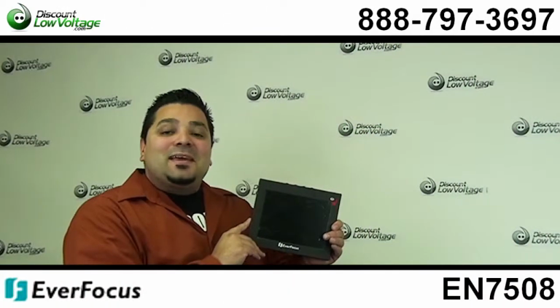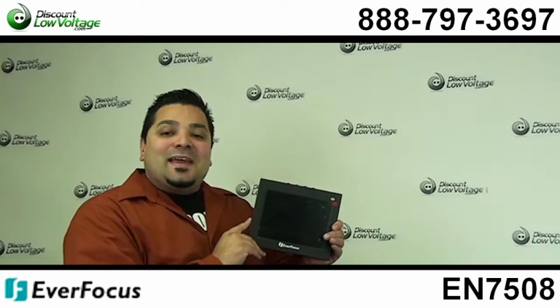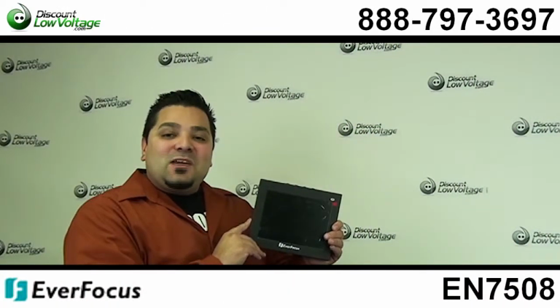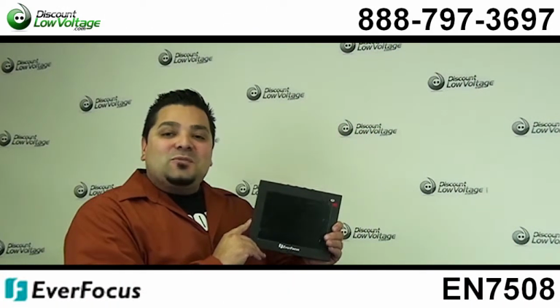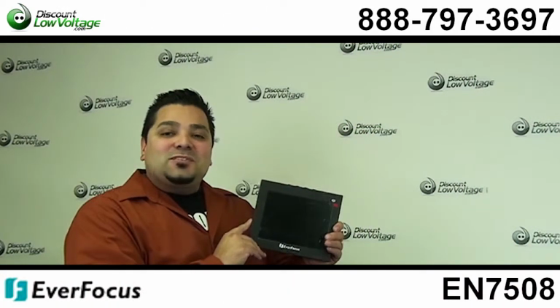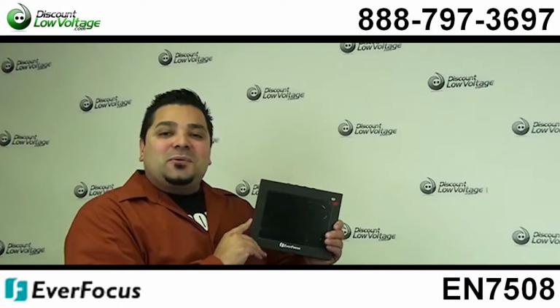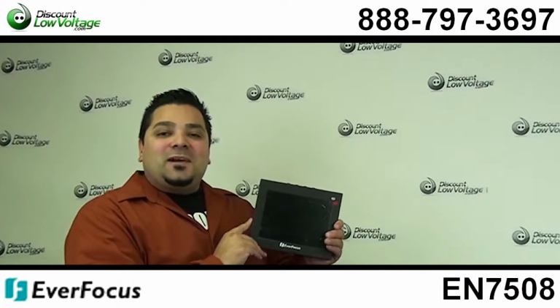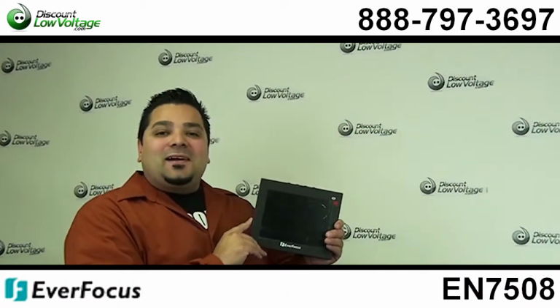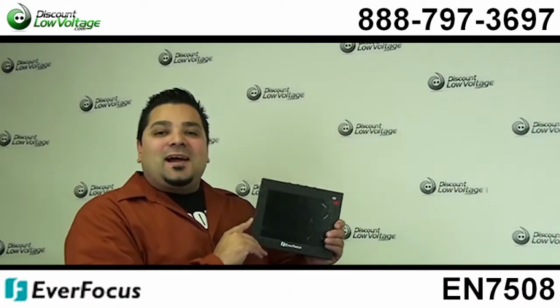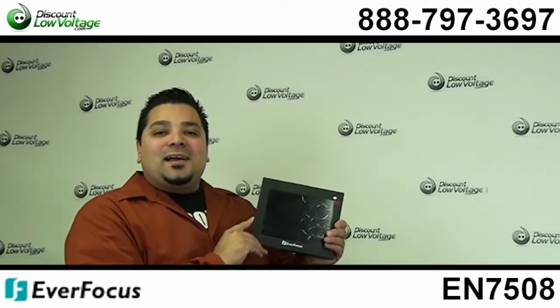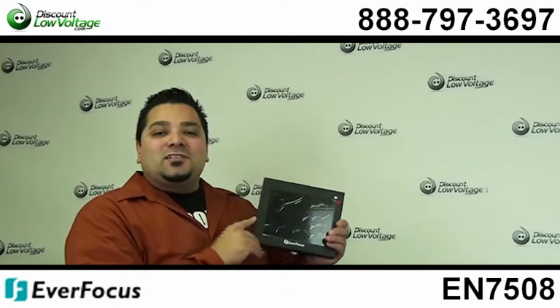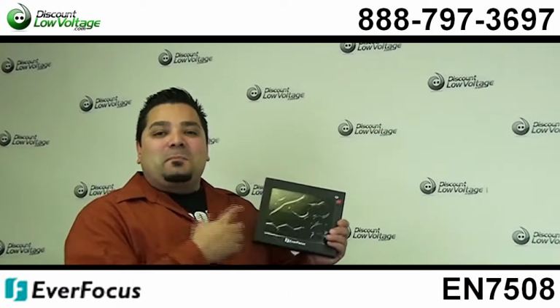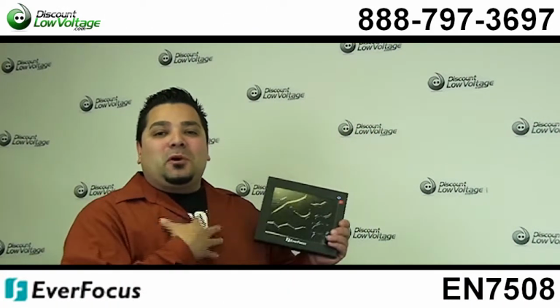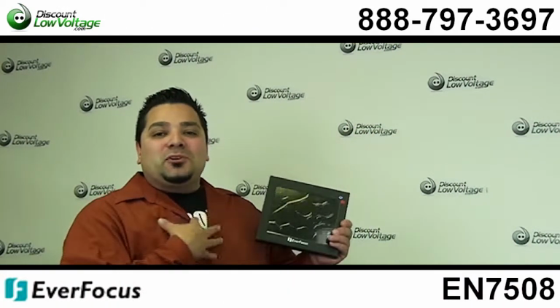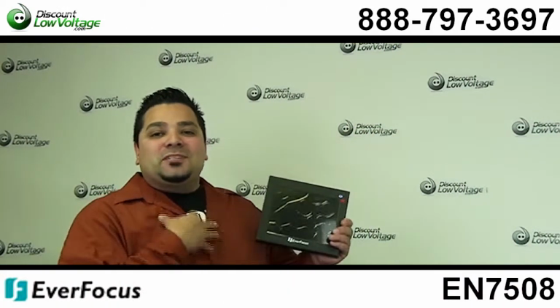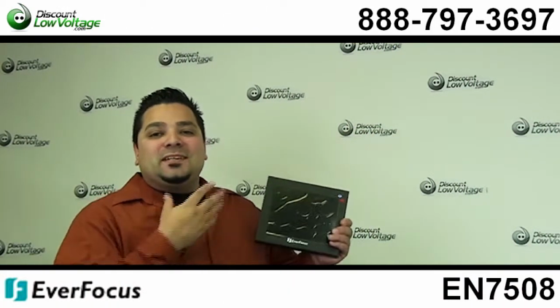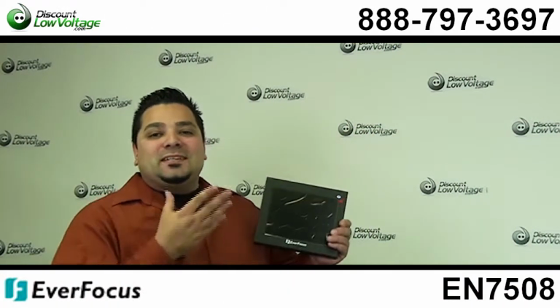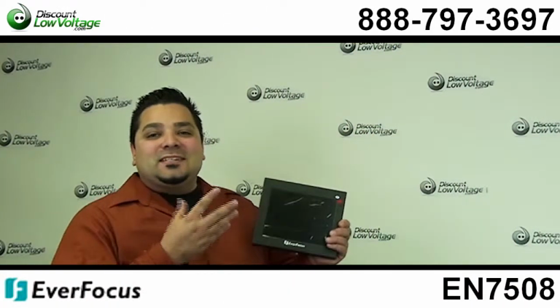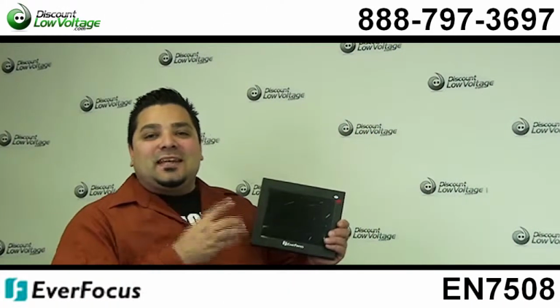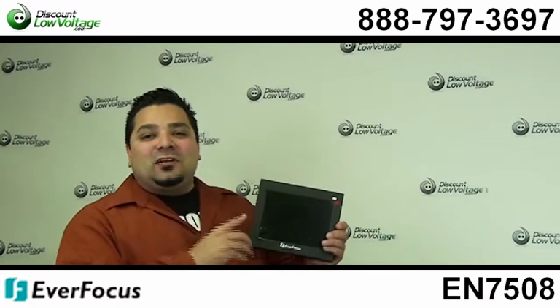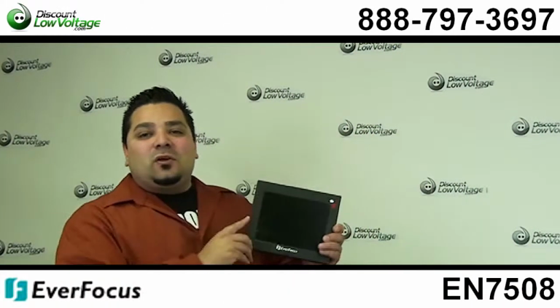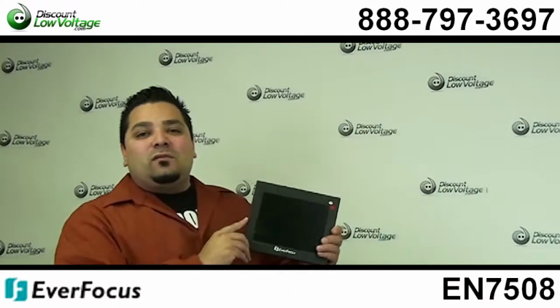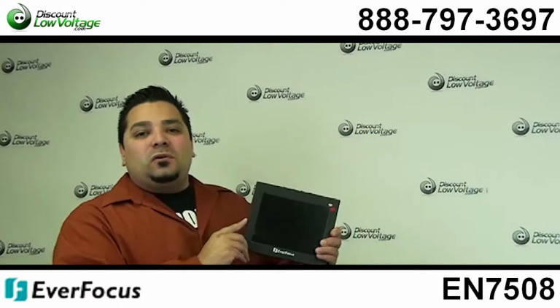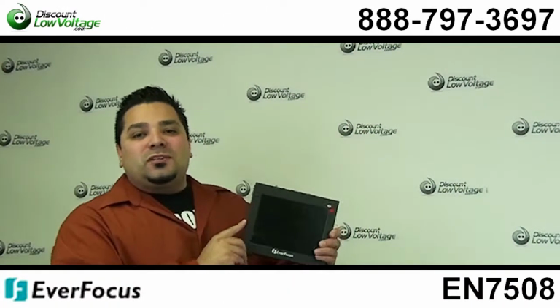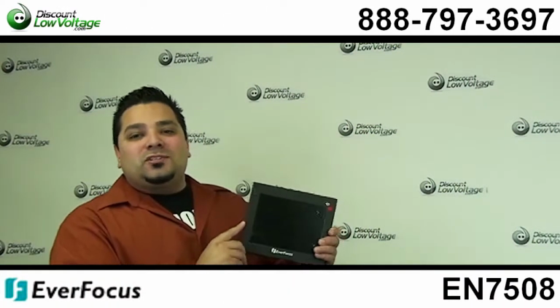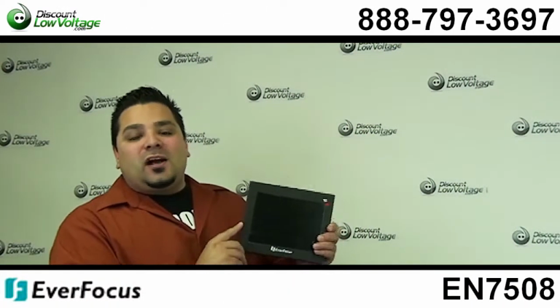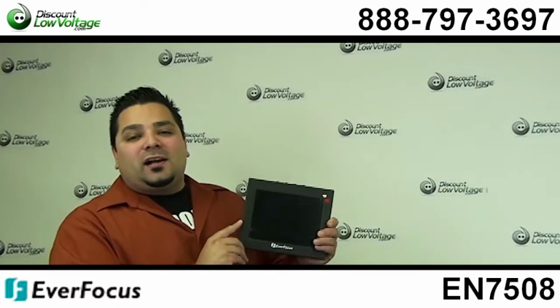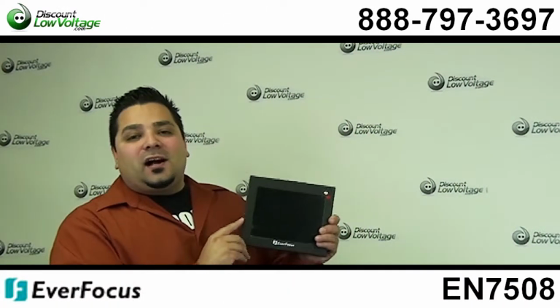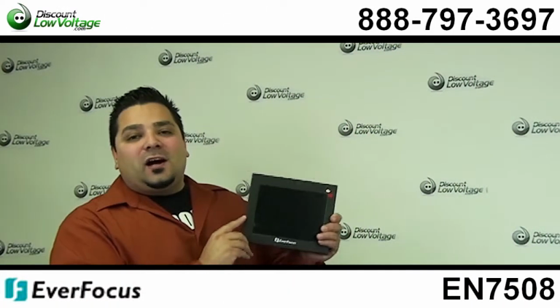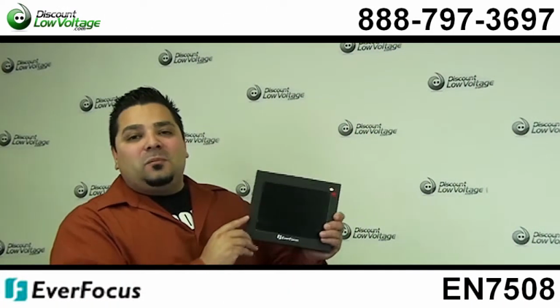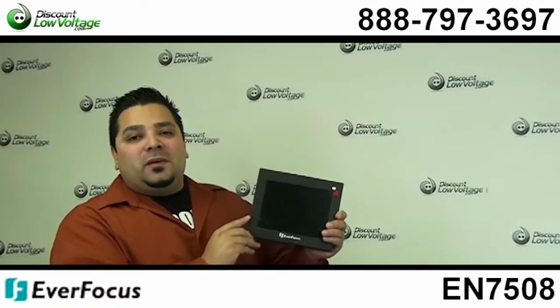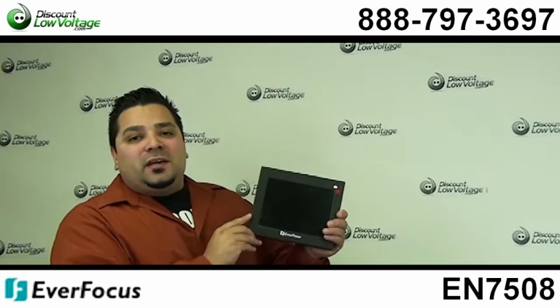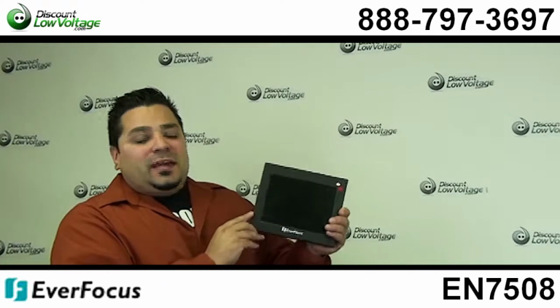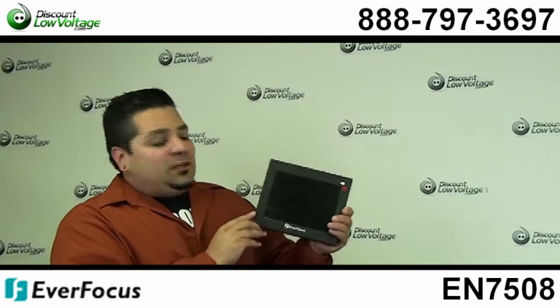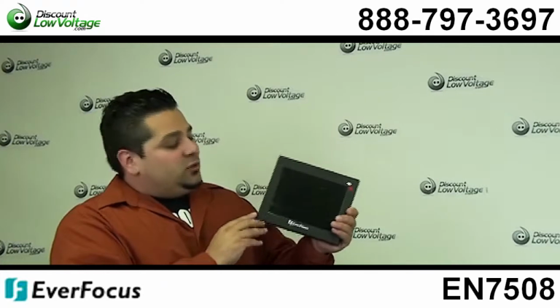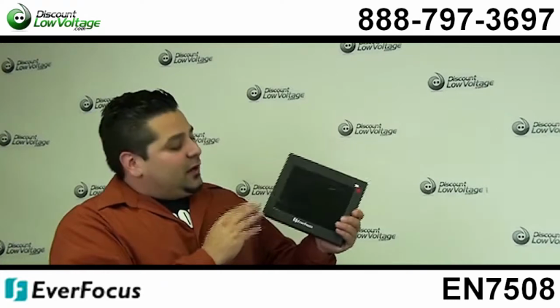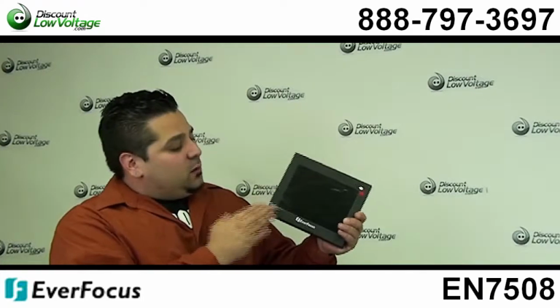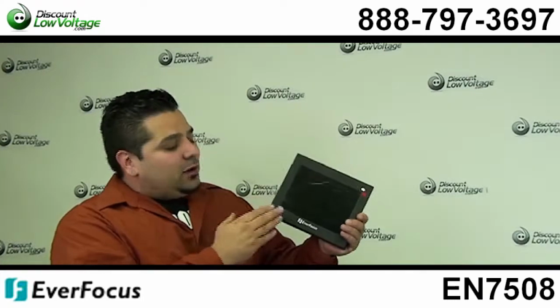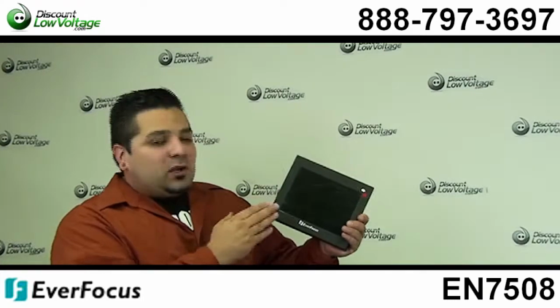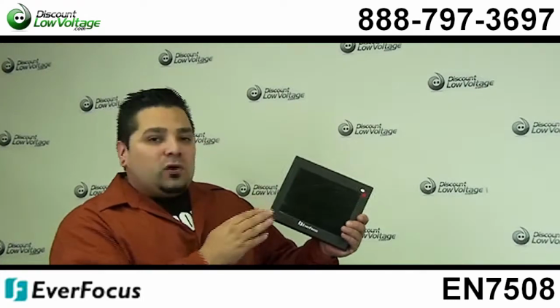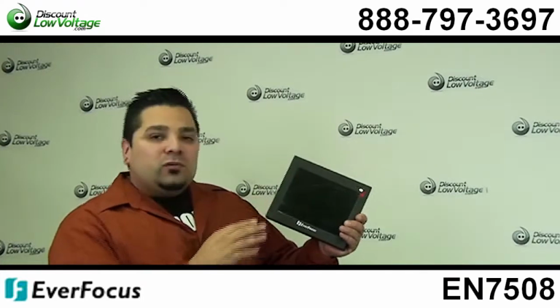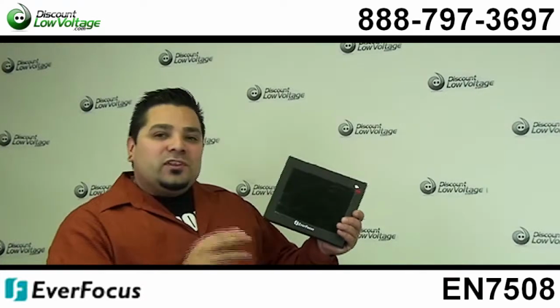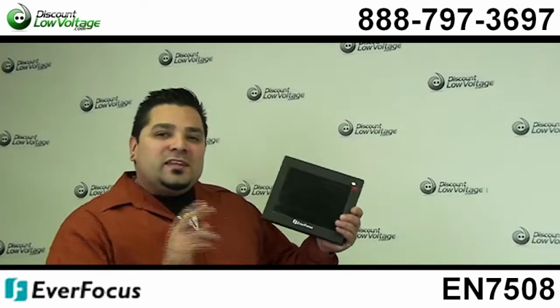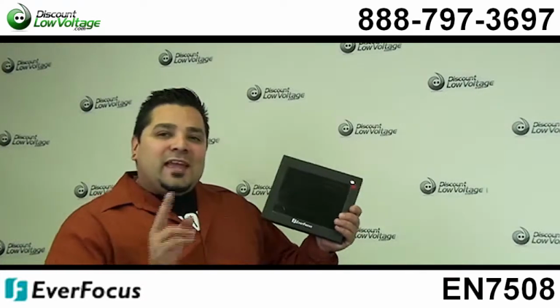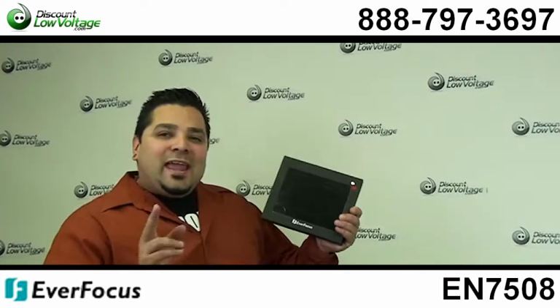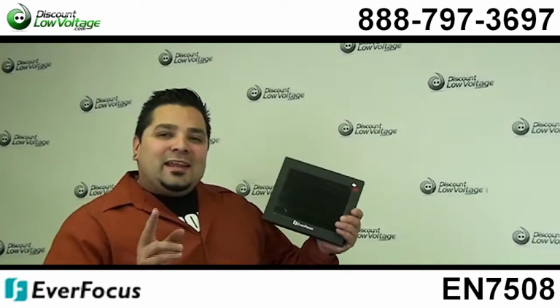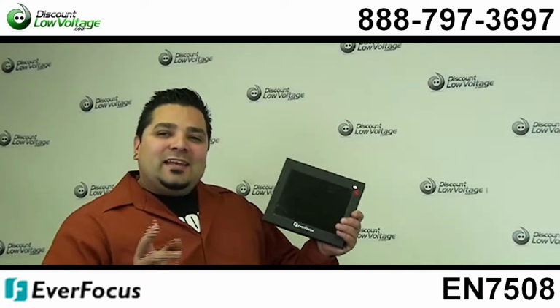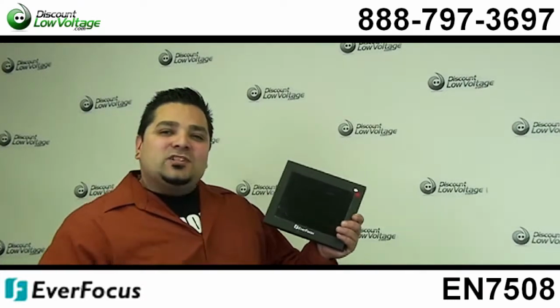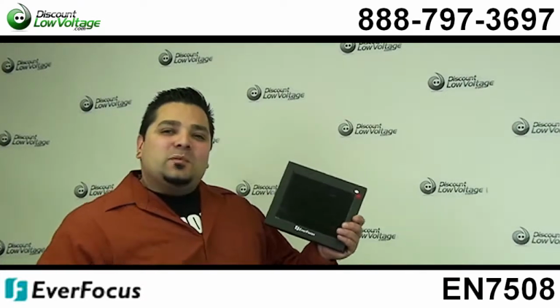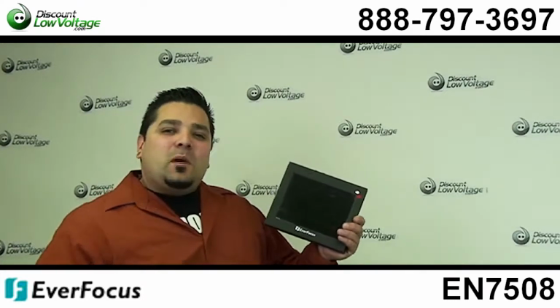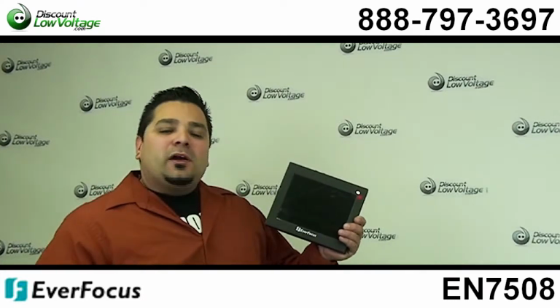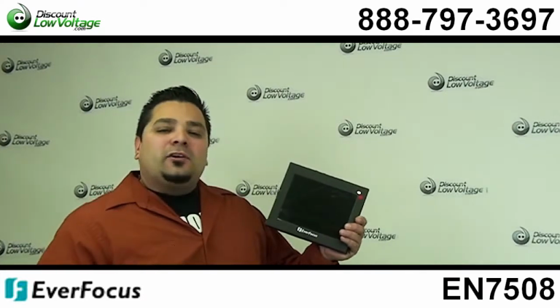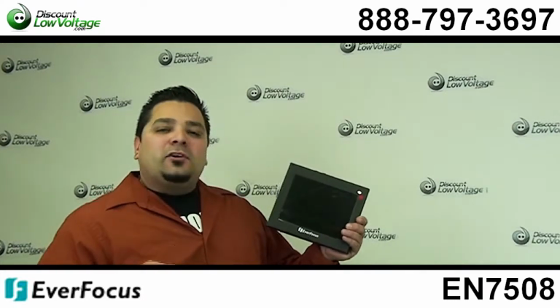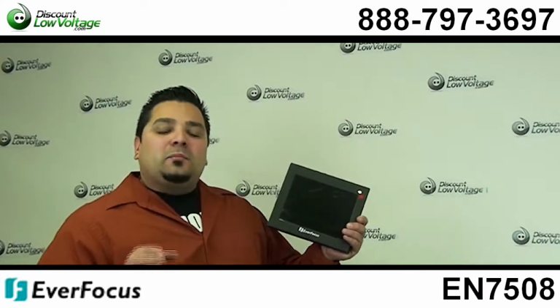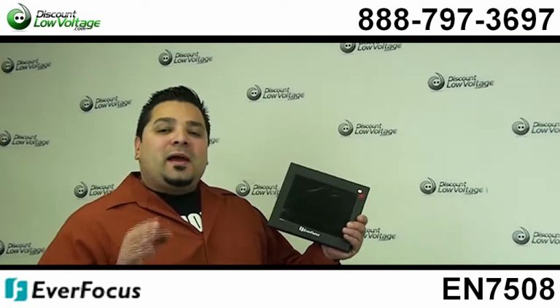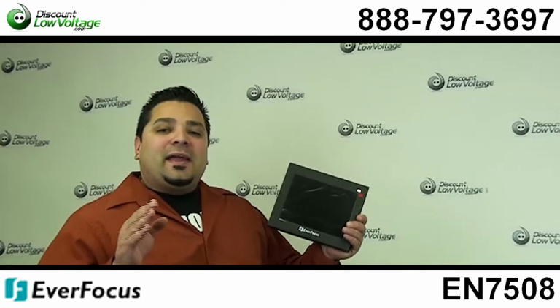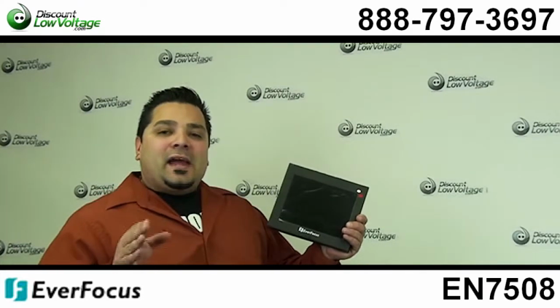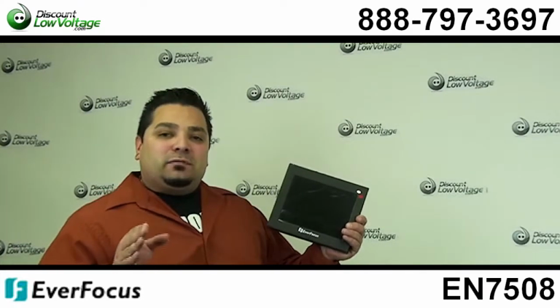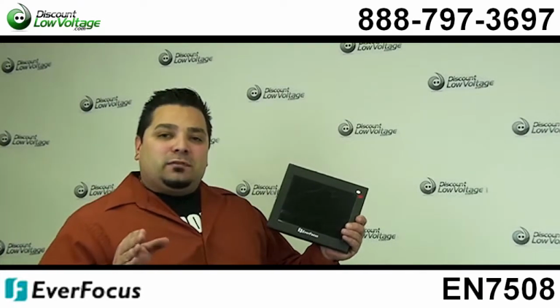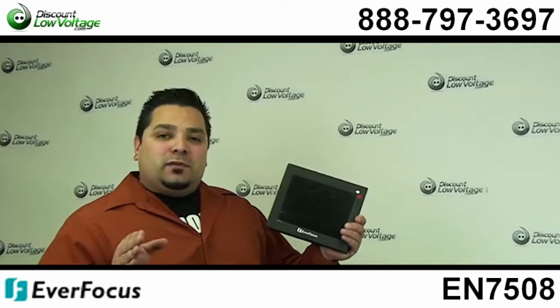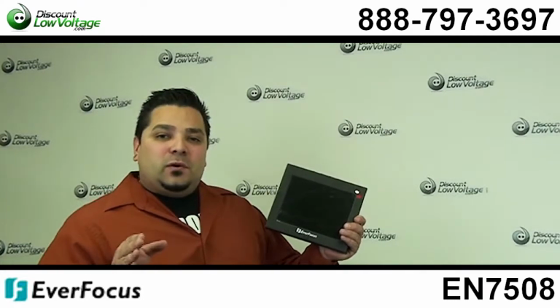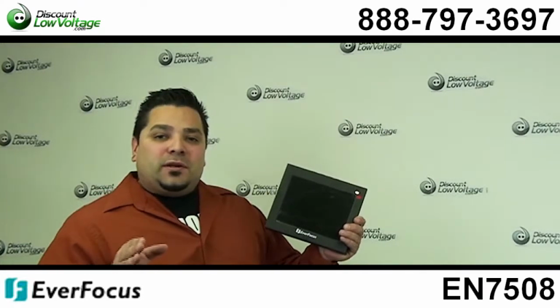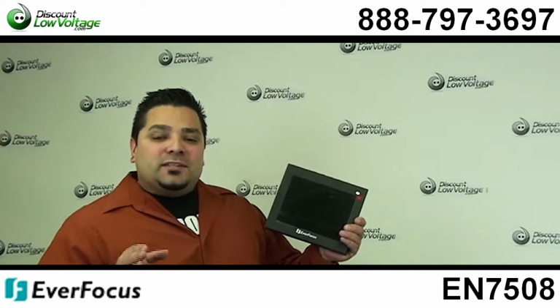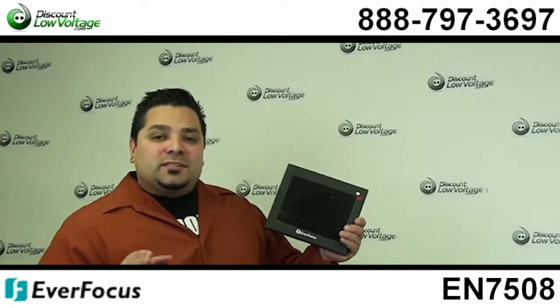Hey, what's going on guys? I'm Mercy, discountlowvoltage.com, and today I want to go over the 8-inch monitor by Everfocus.